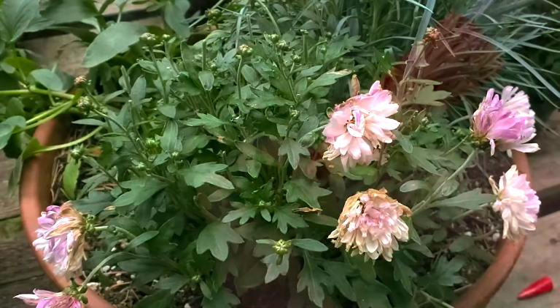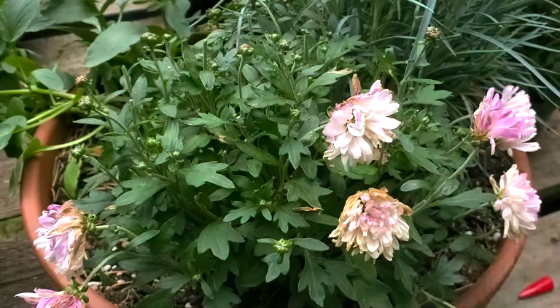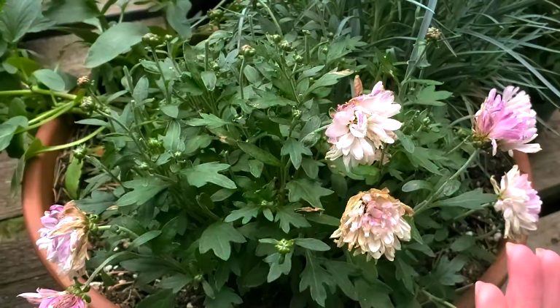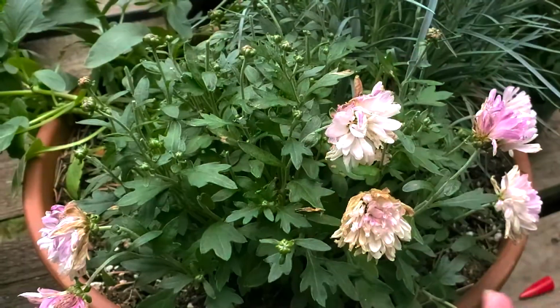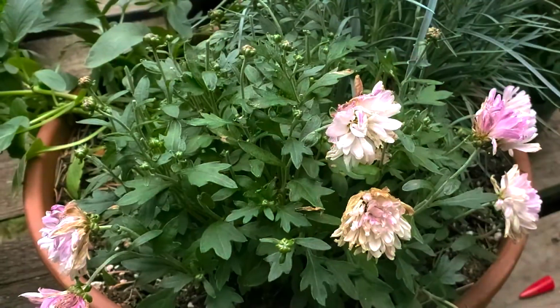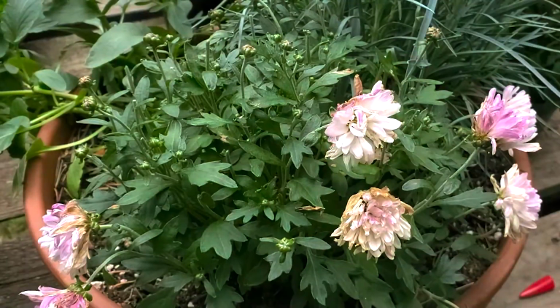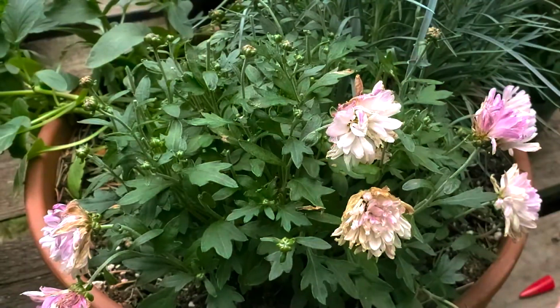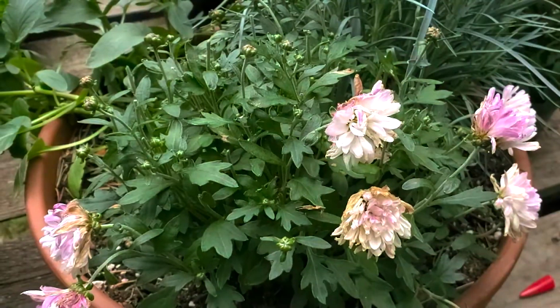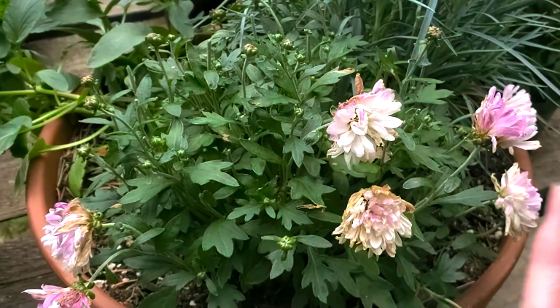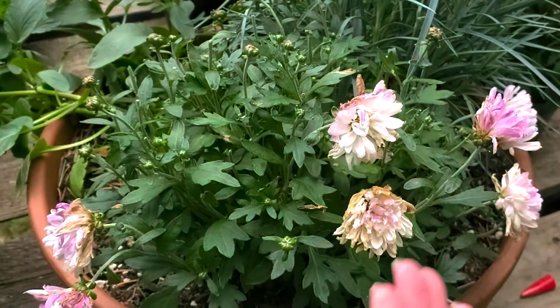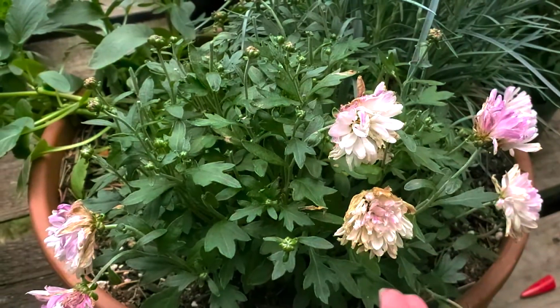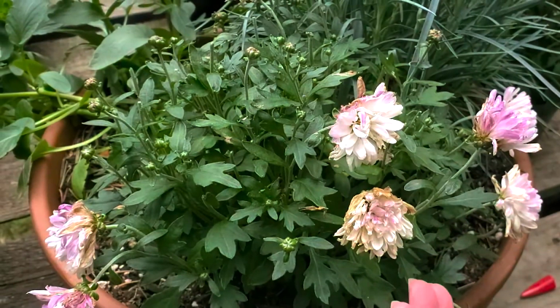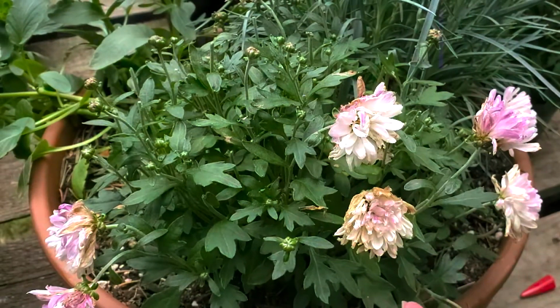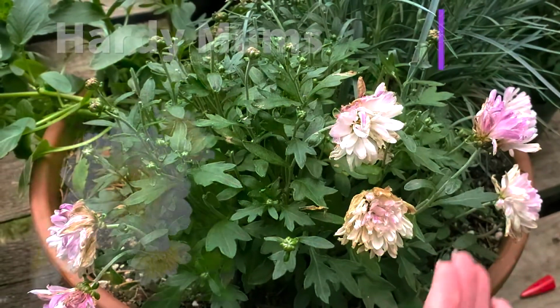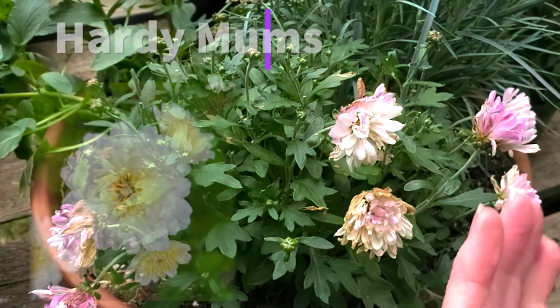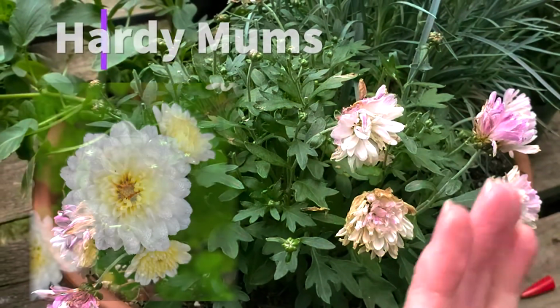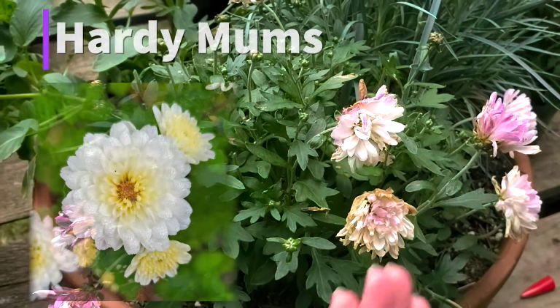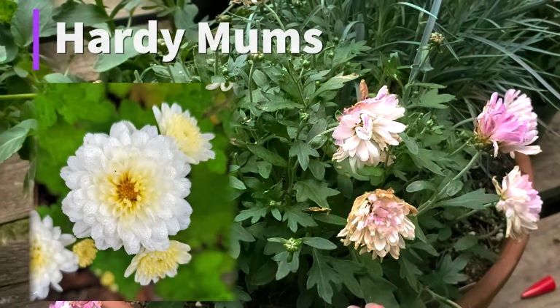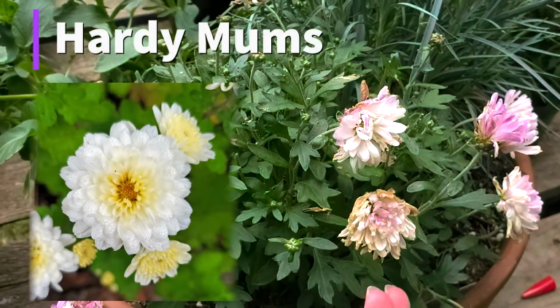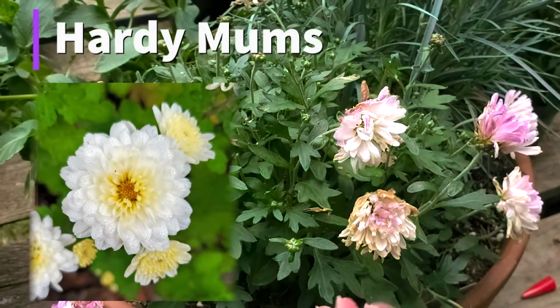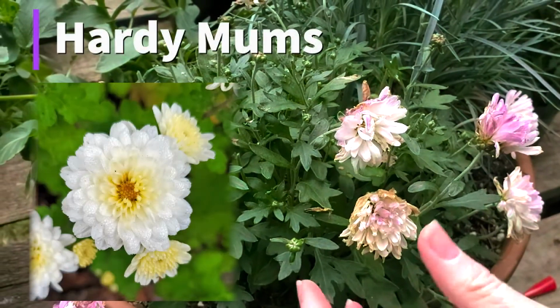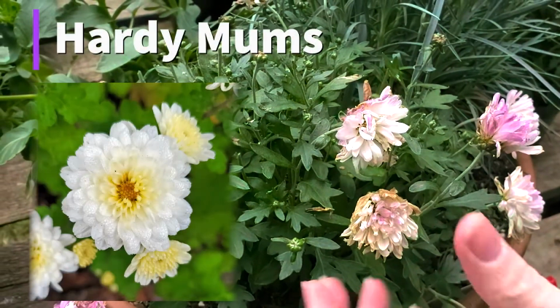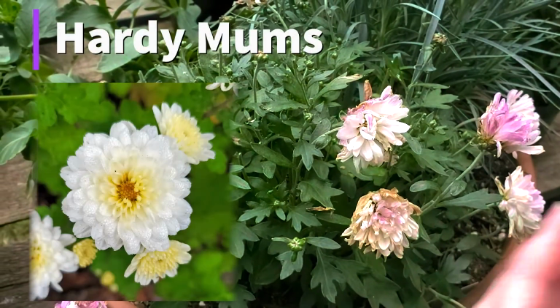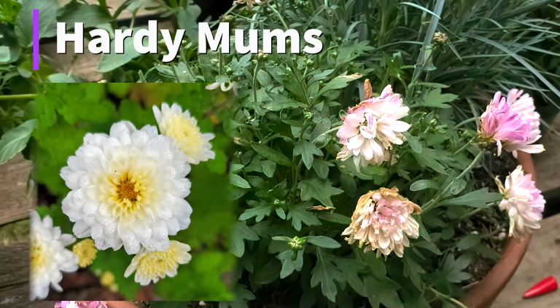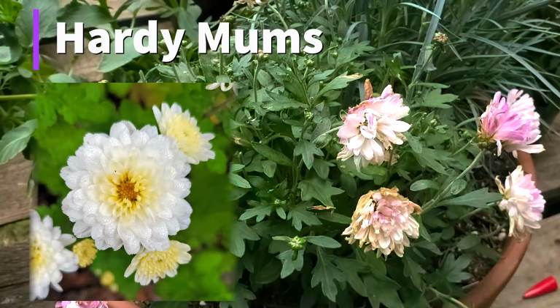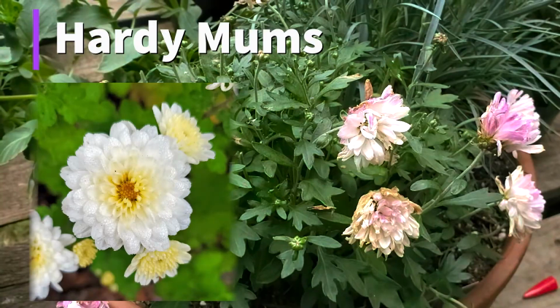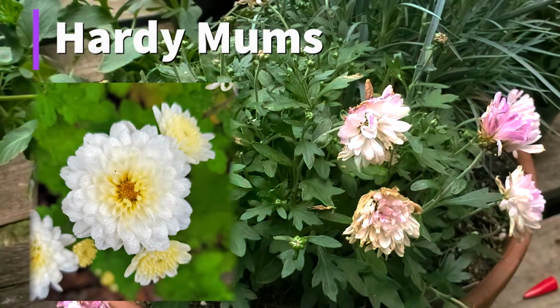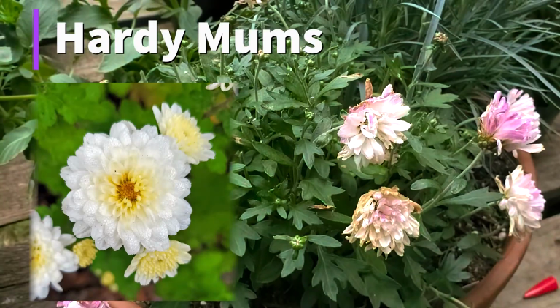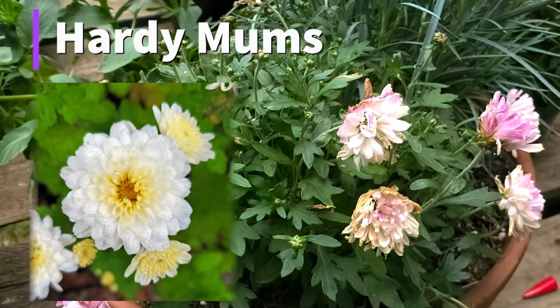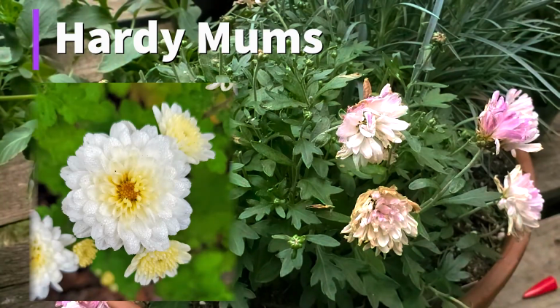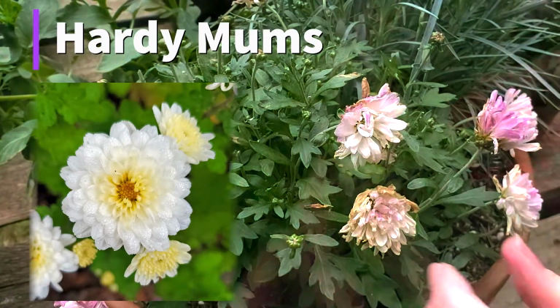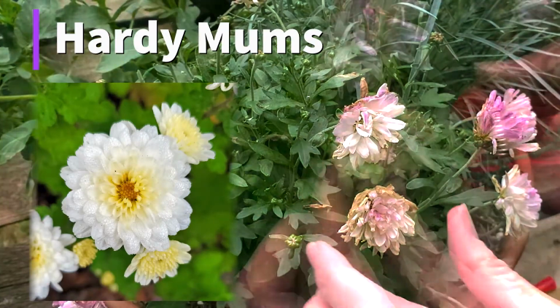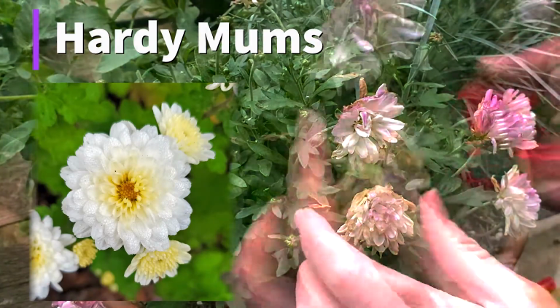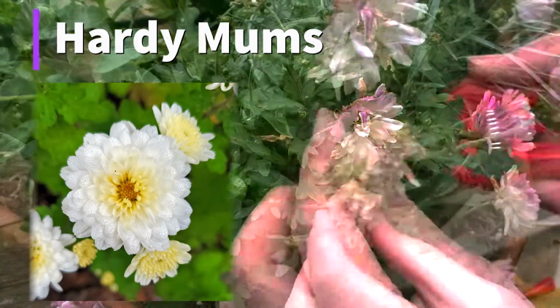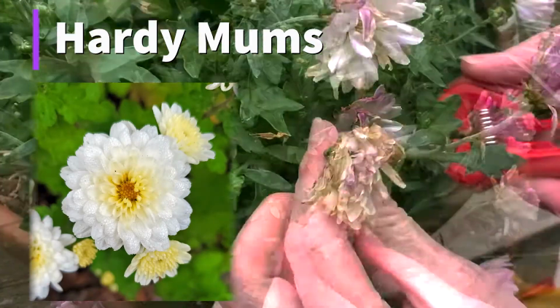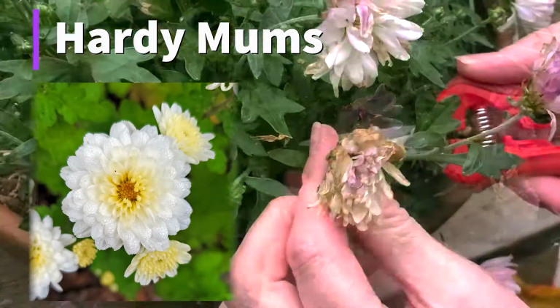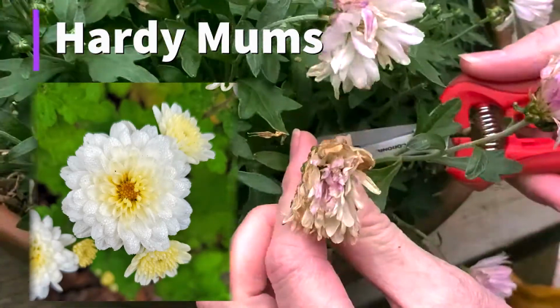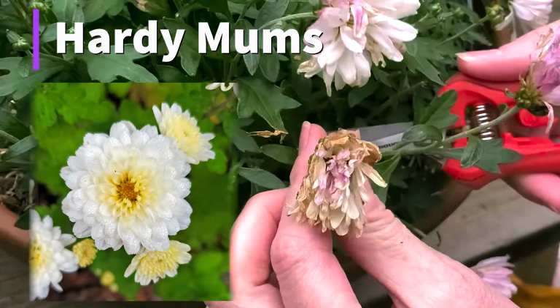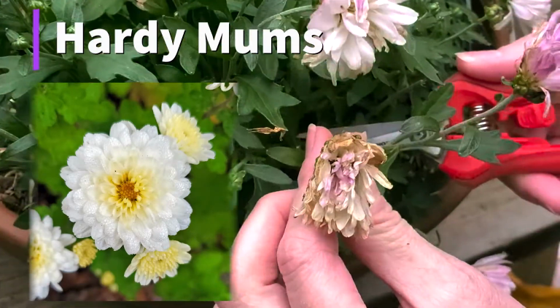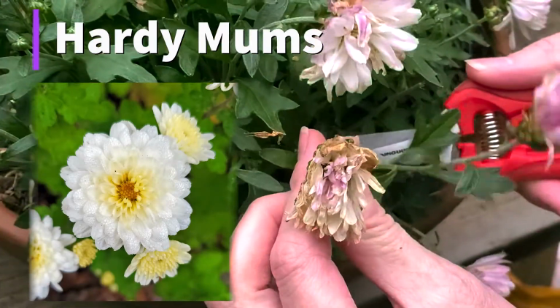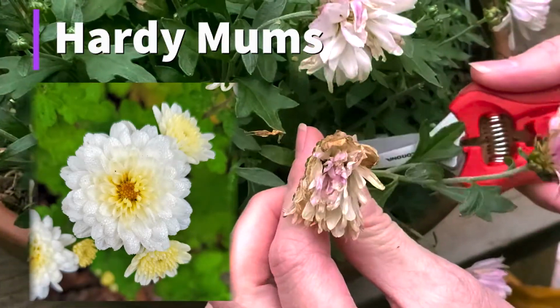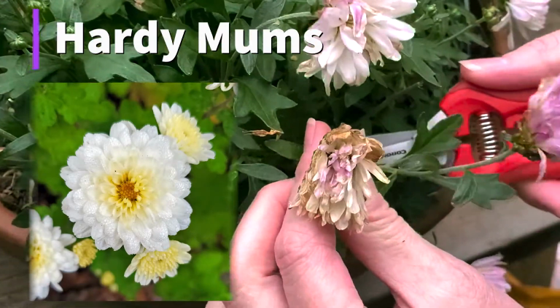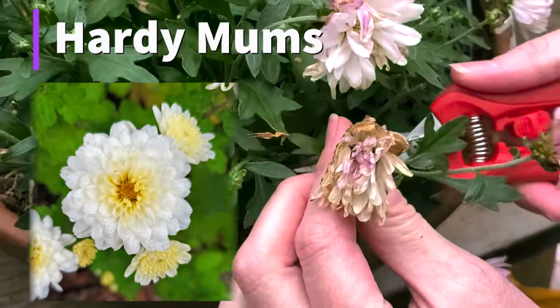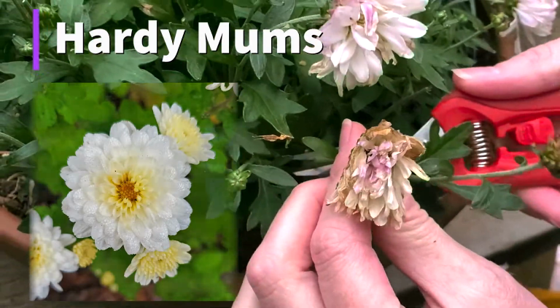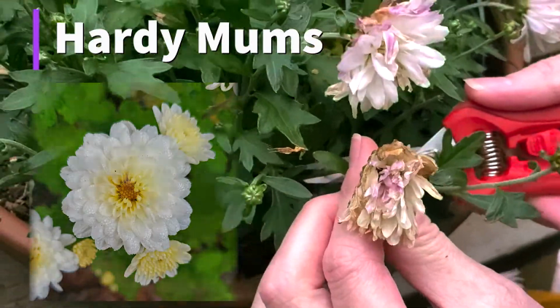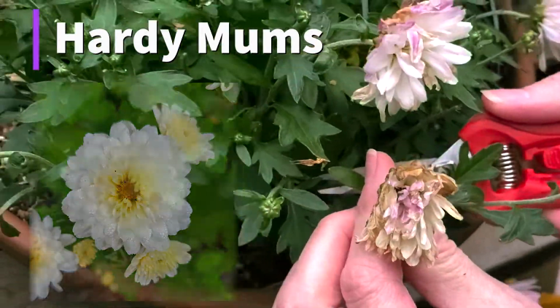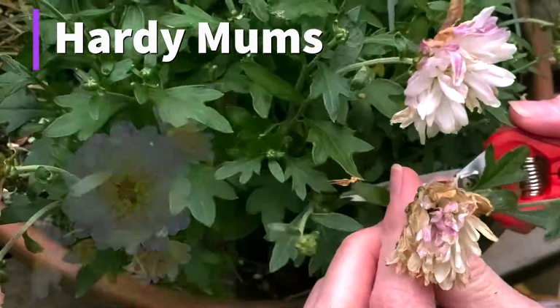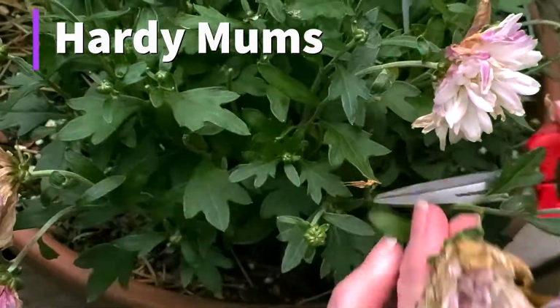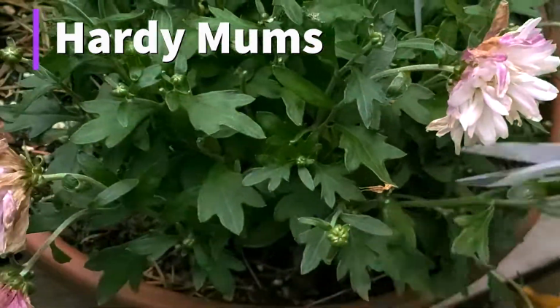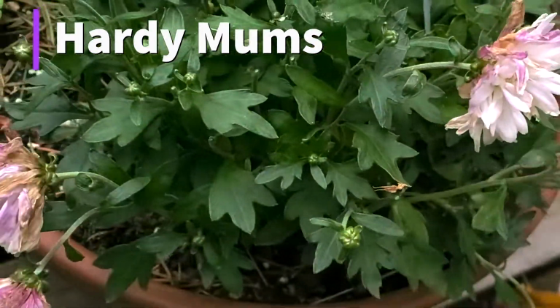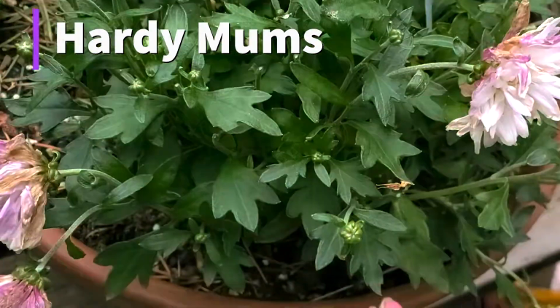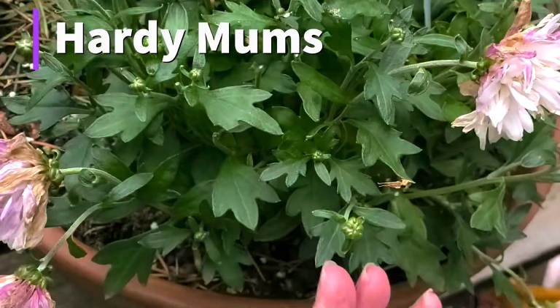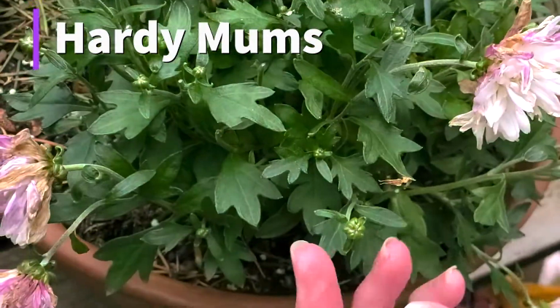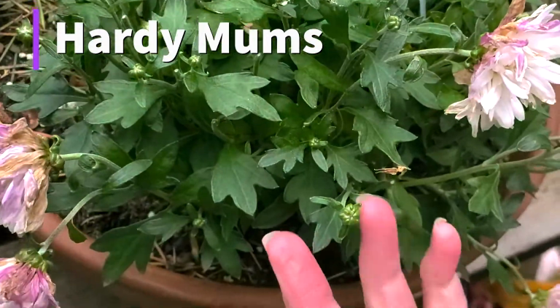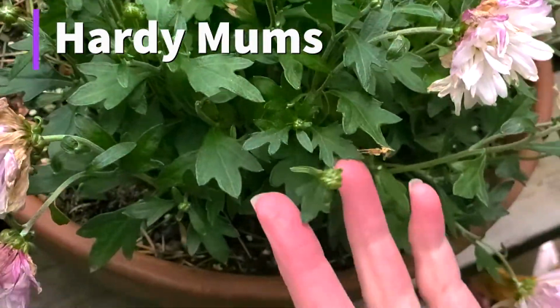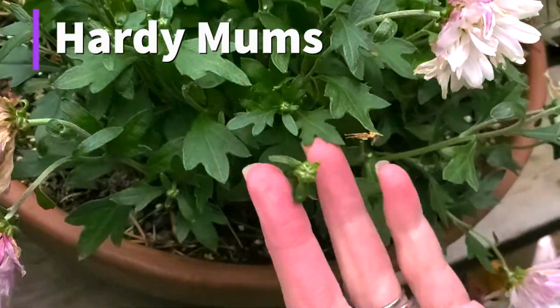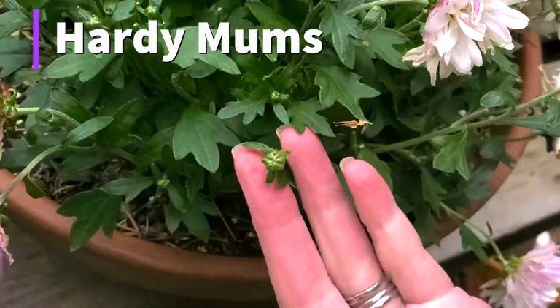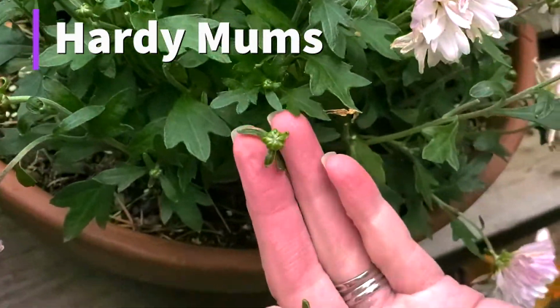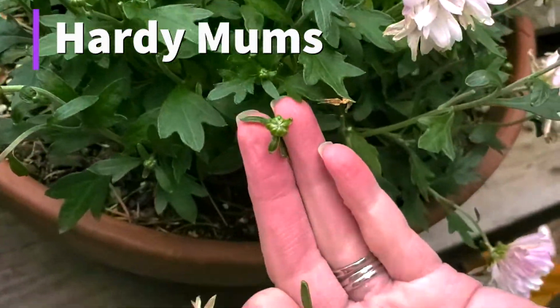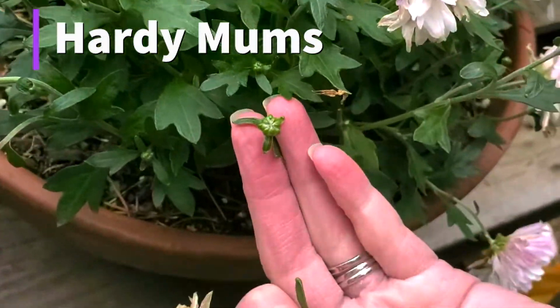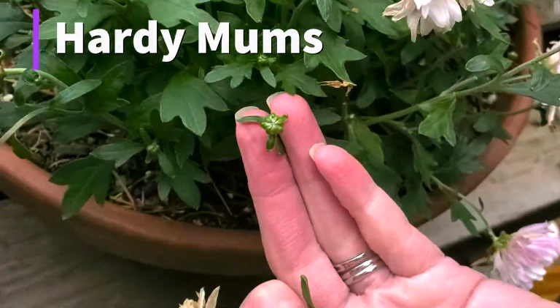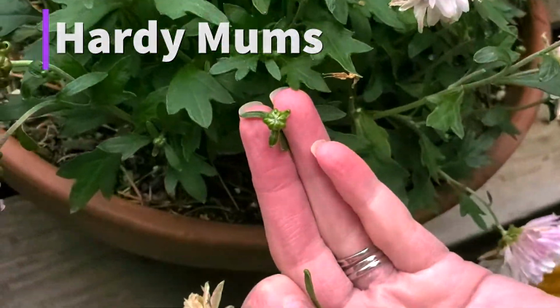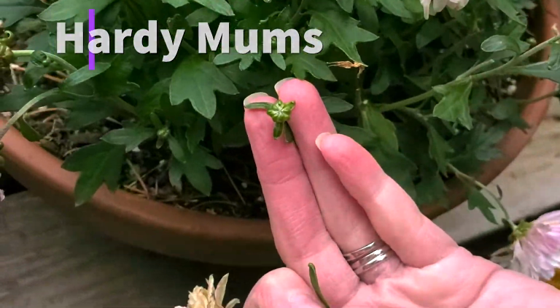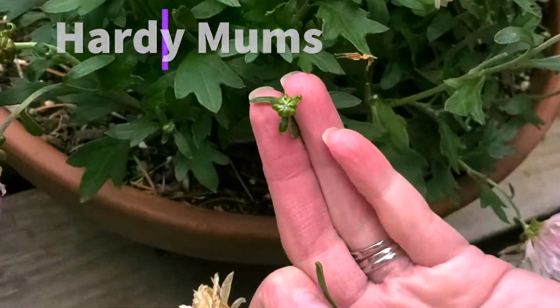The second plant I want to tell you about is chrysanthemums, or hardy mums. These can all be deadheaded in order to help new blooms come up.